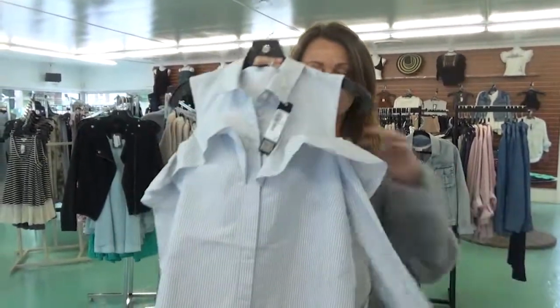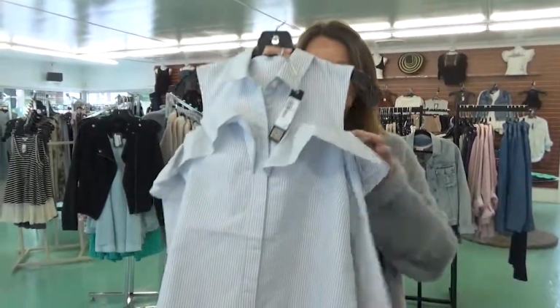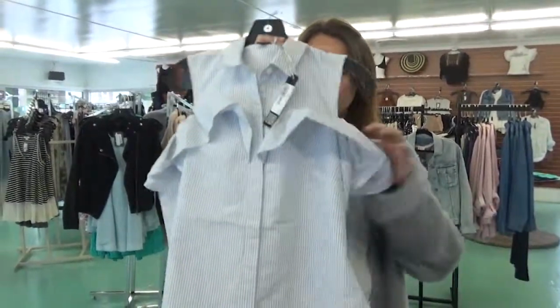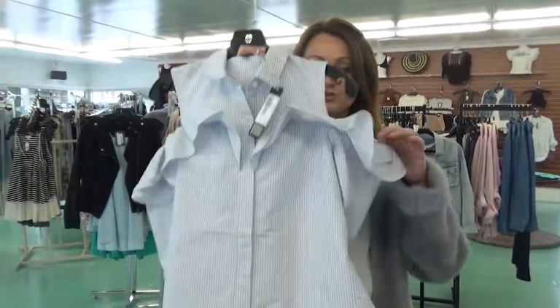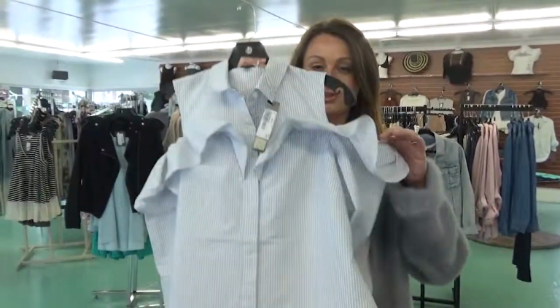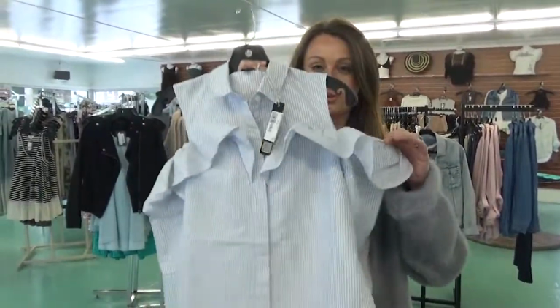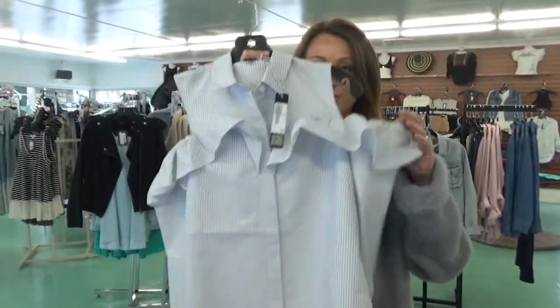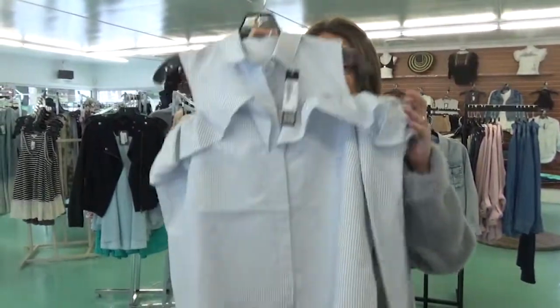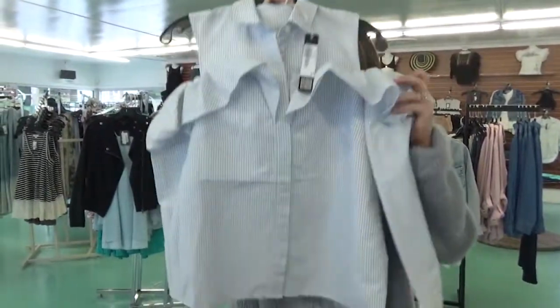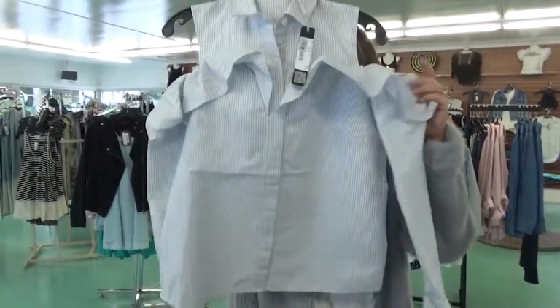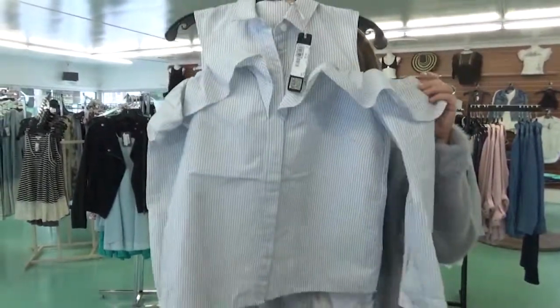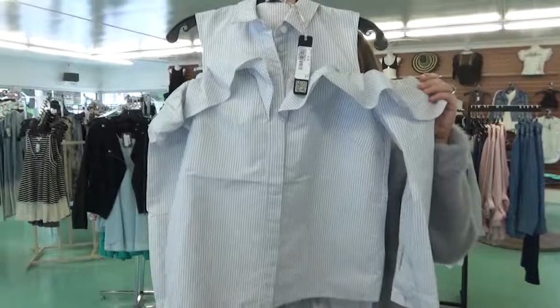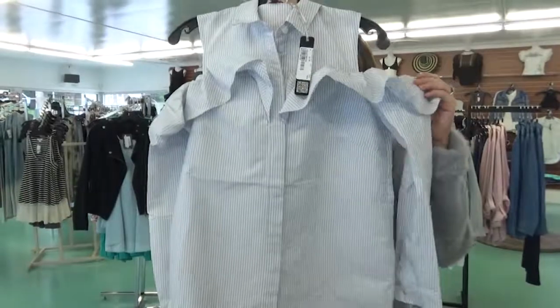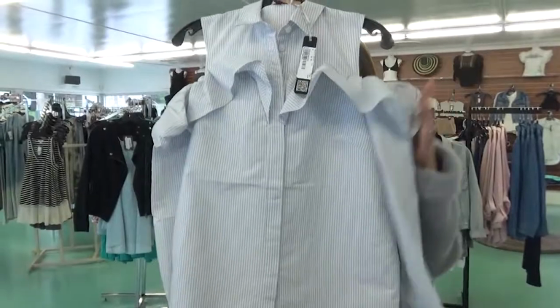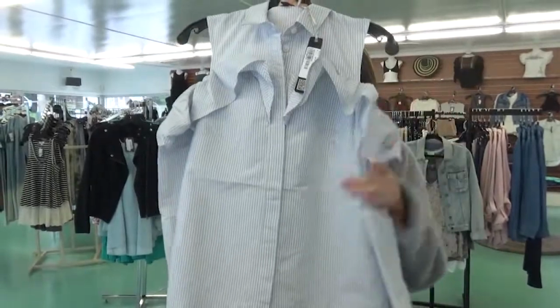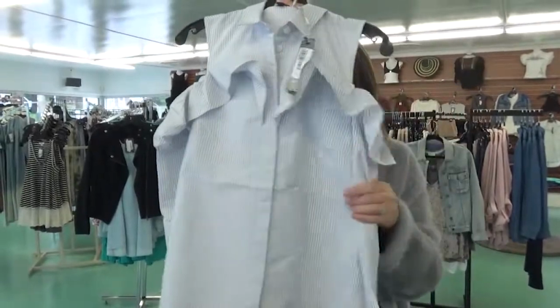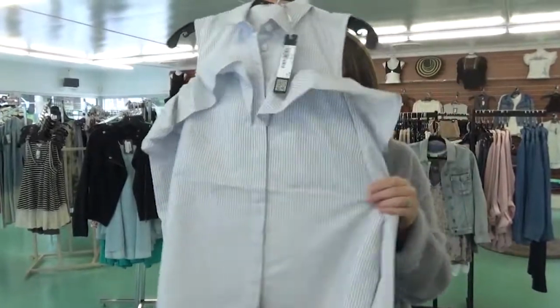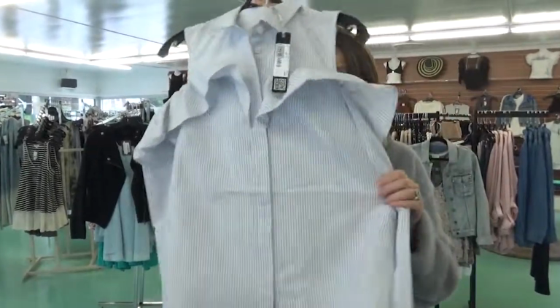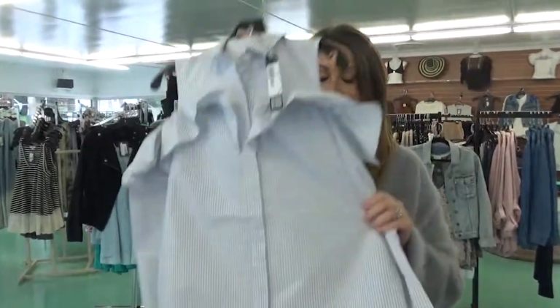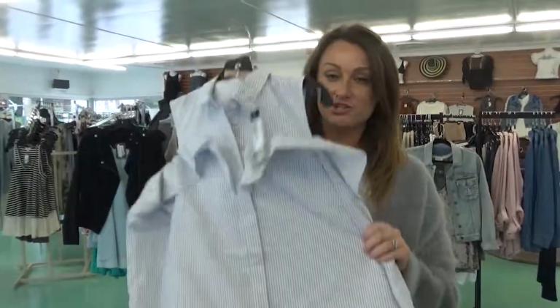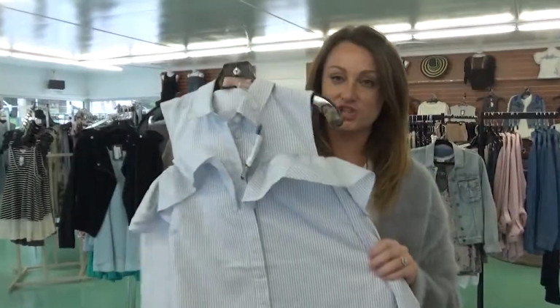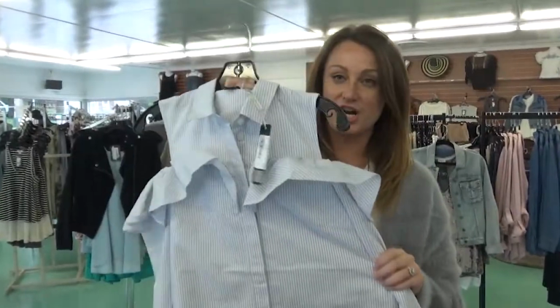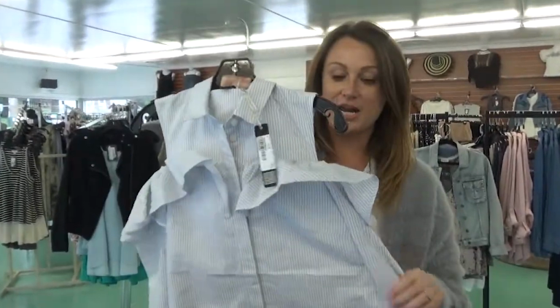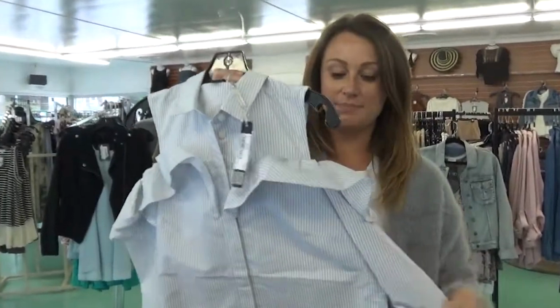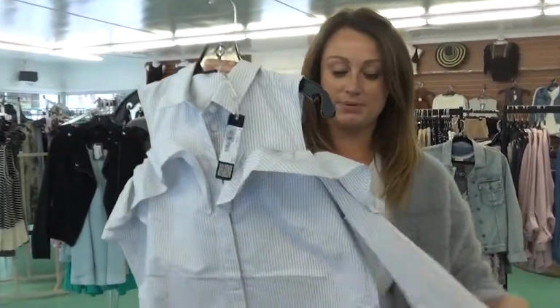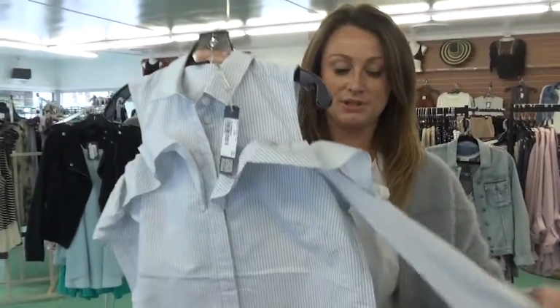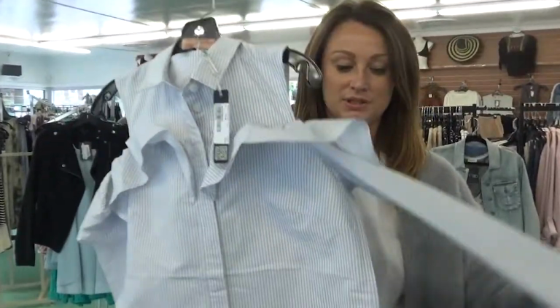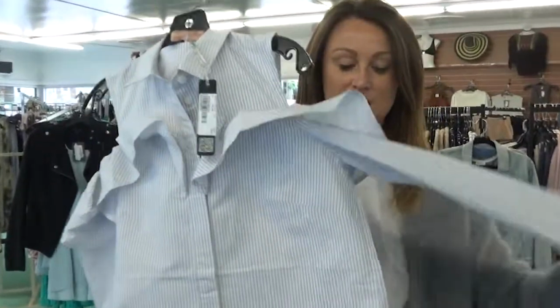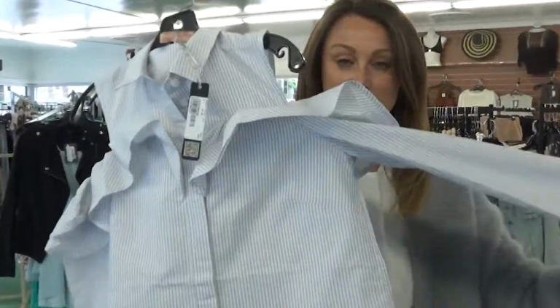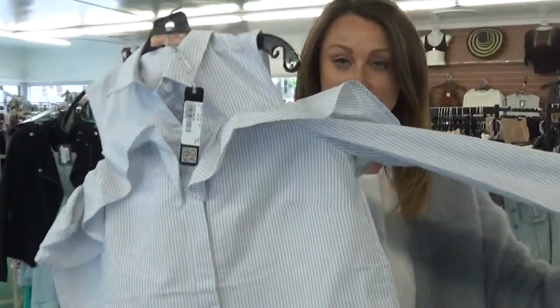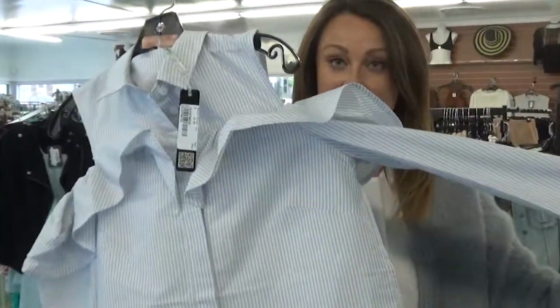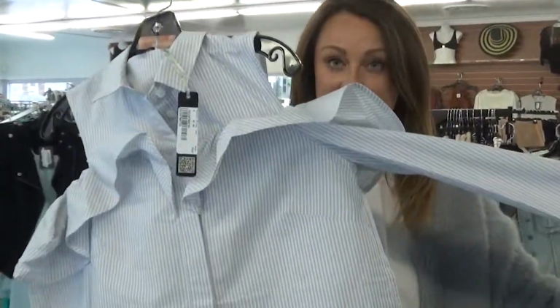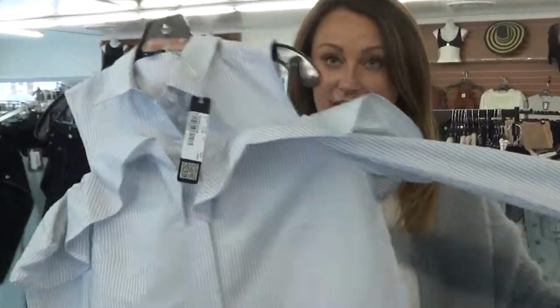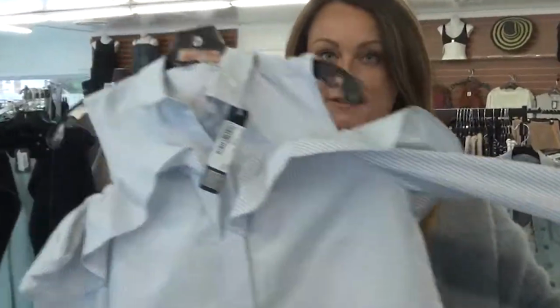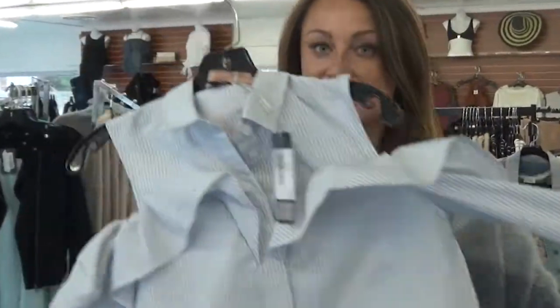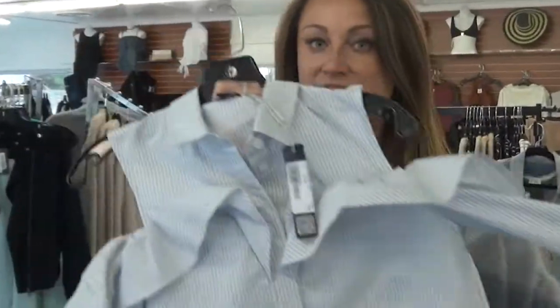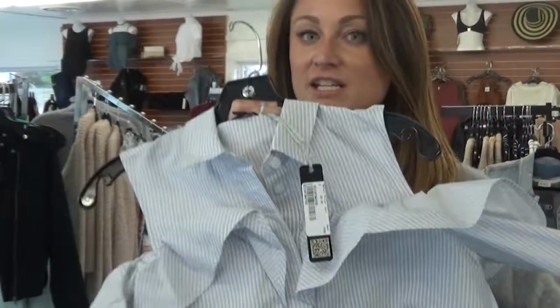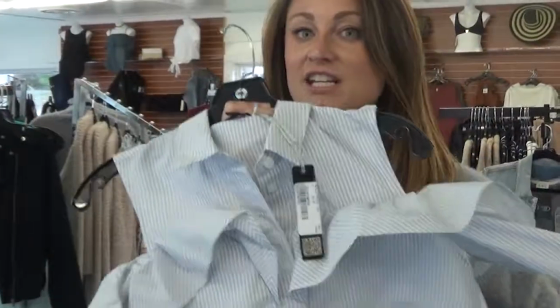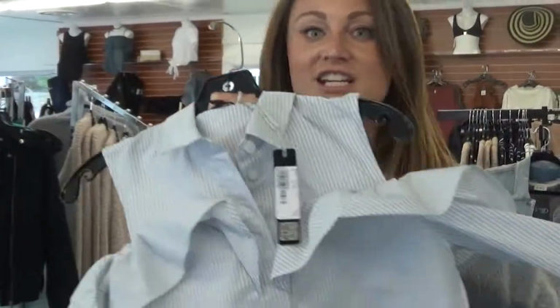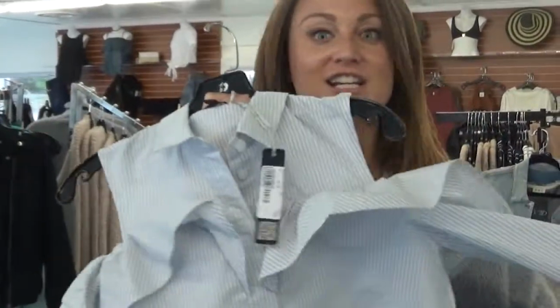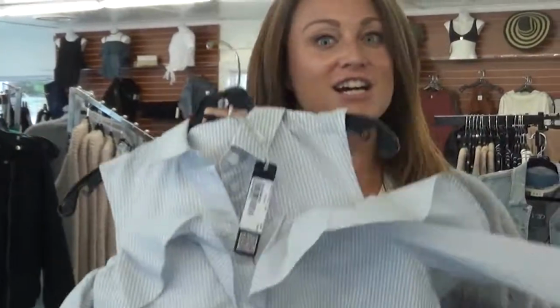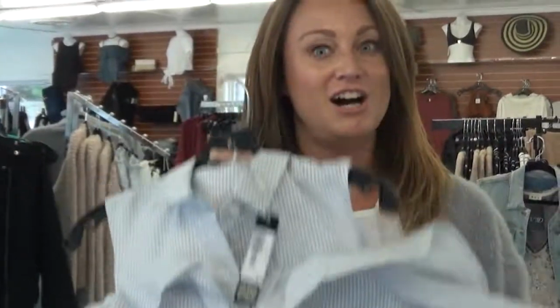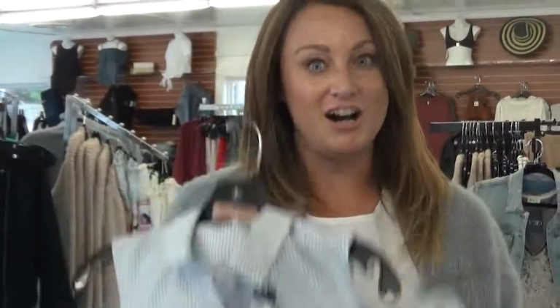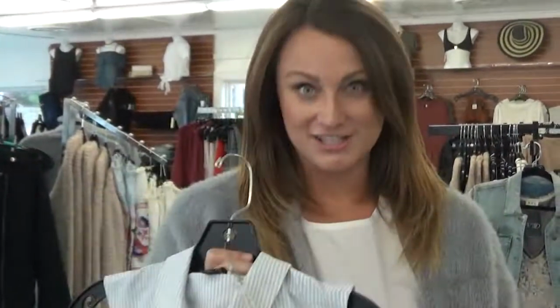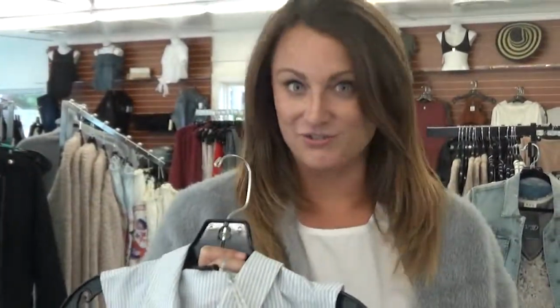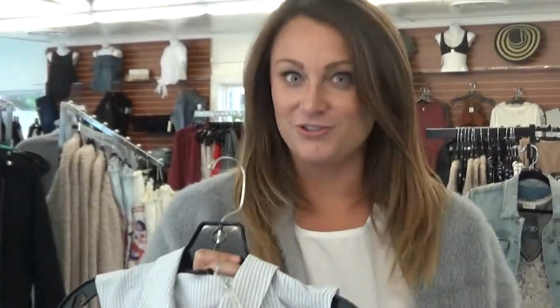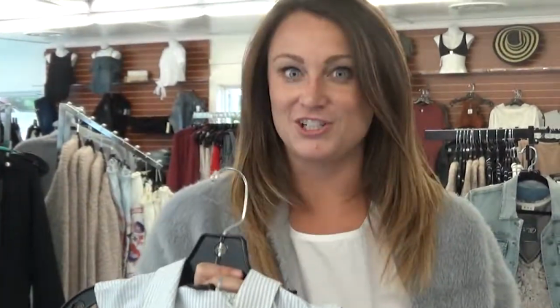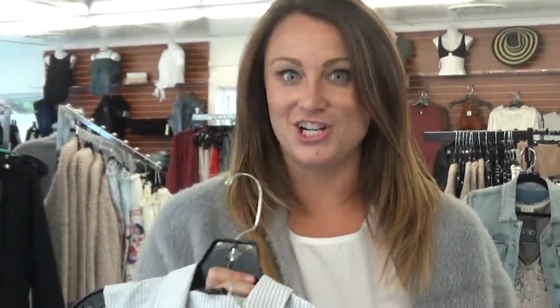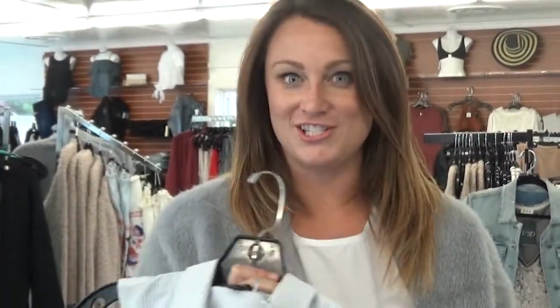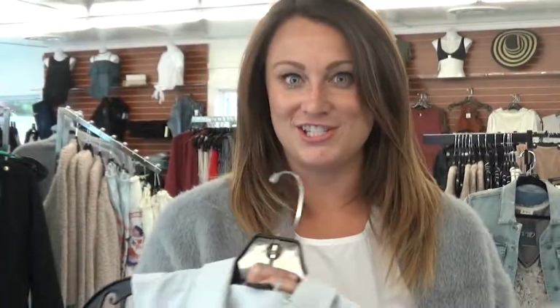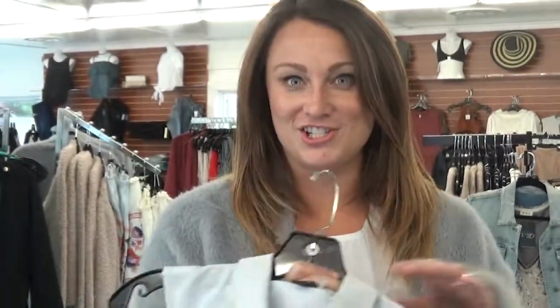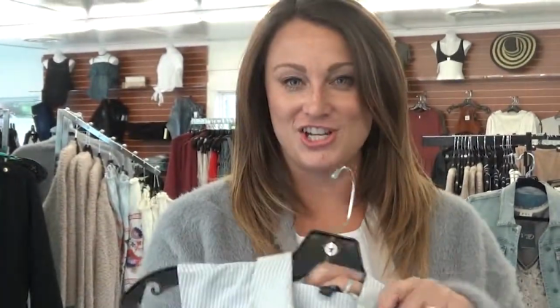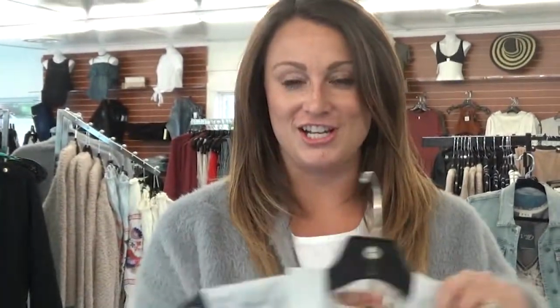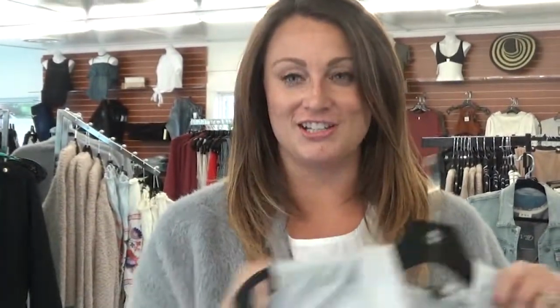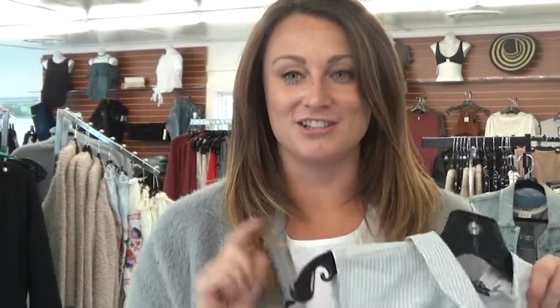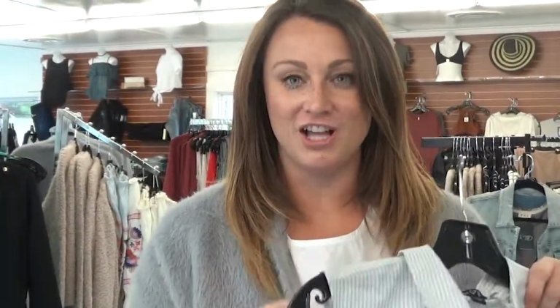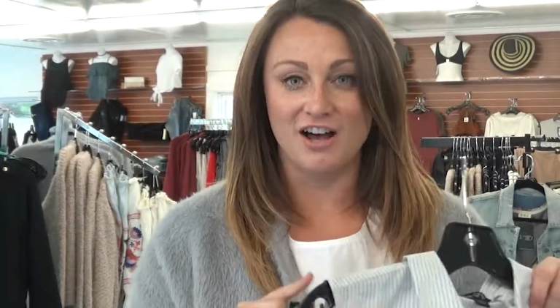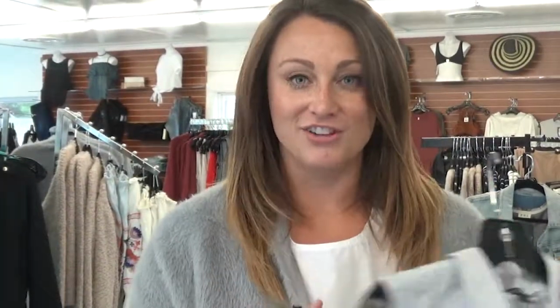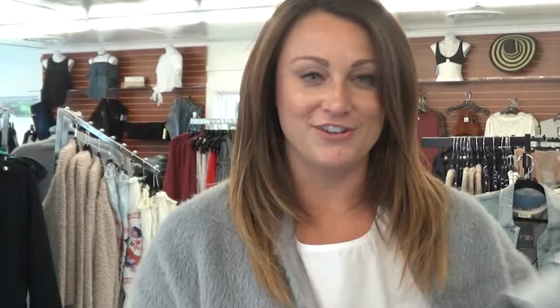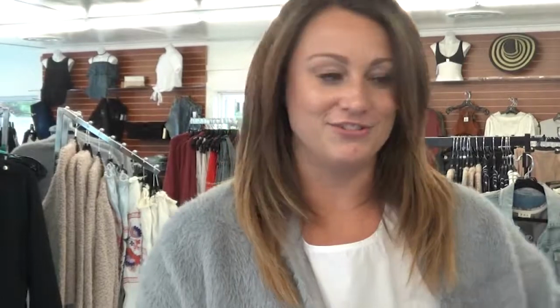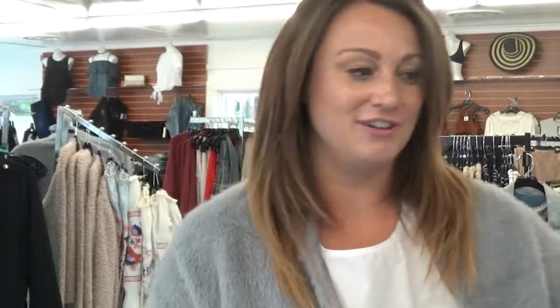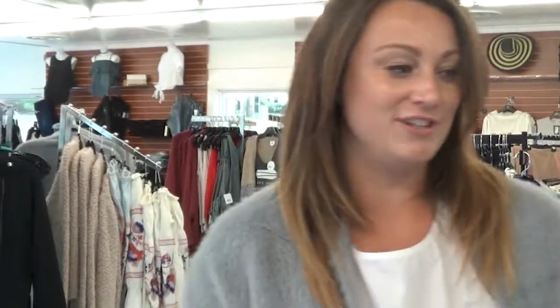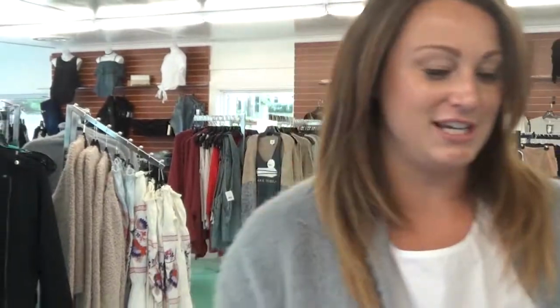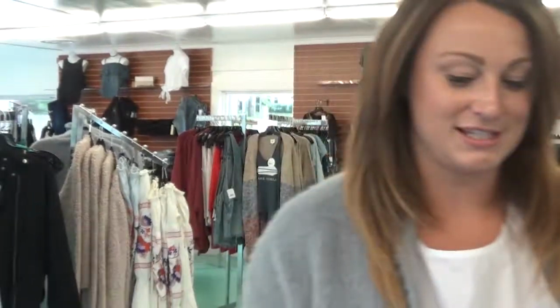Cold shoulder ruffle blouse, pinstripe, long sleeves — awesome for a transition. Love this.